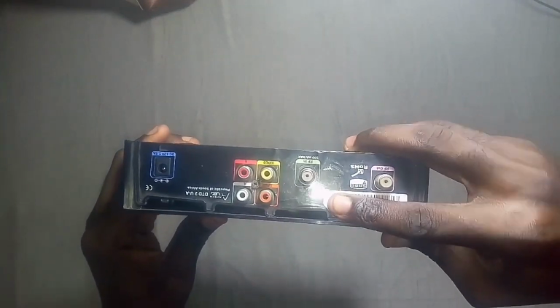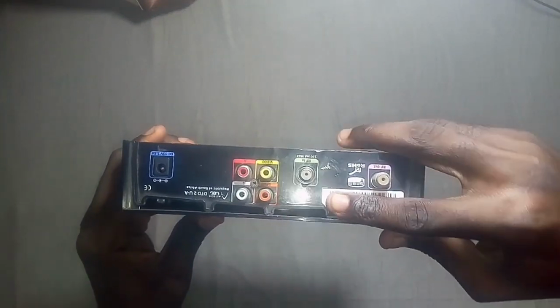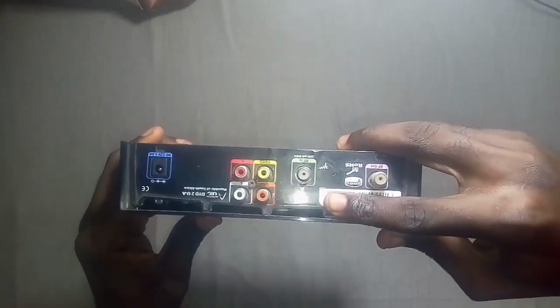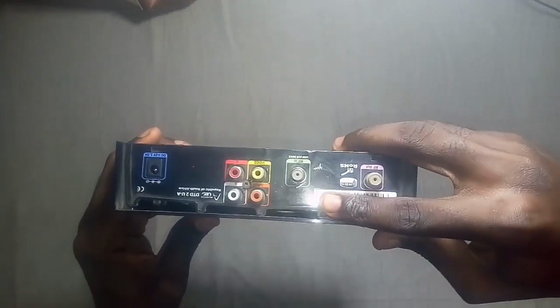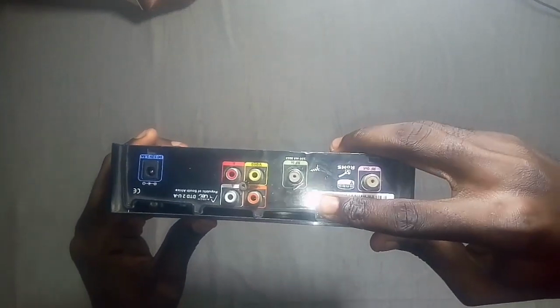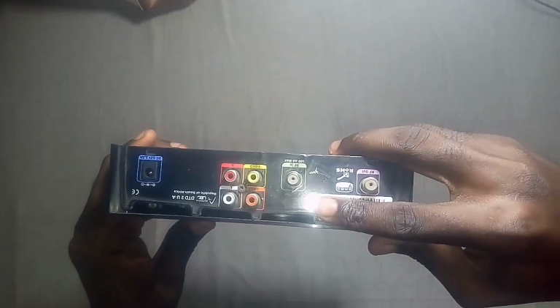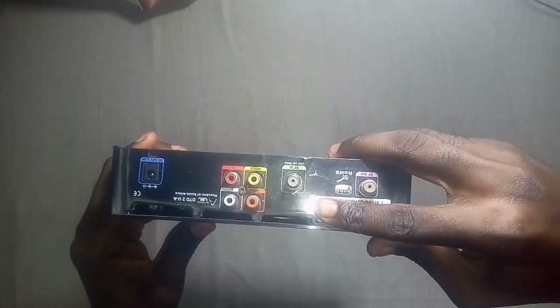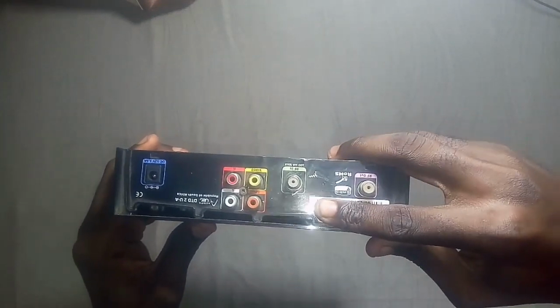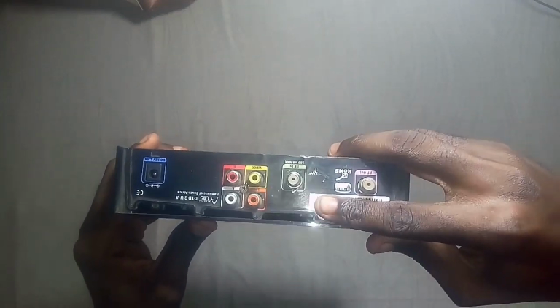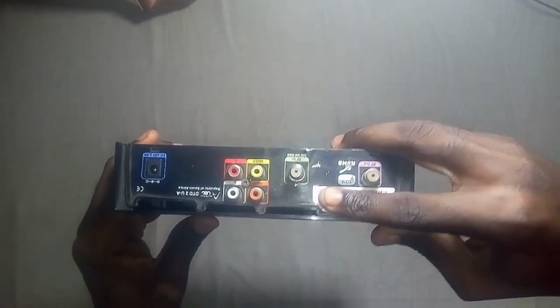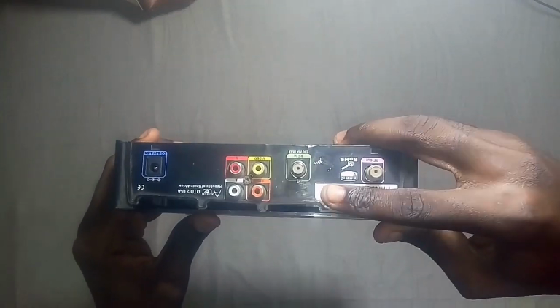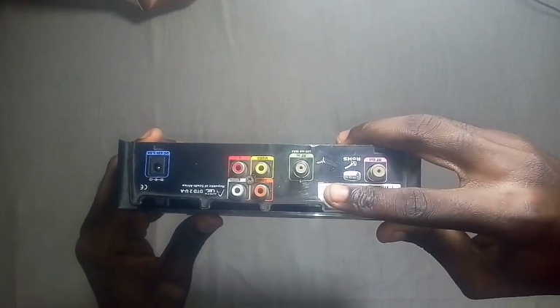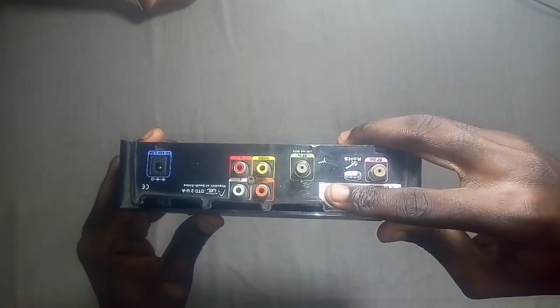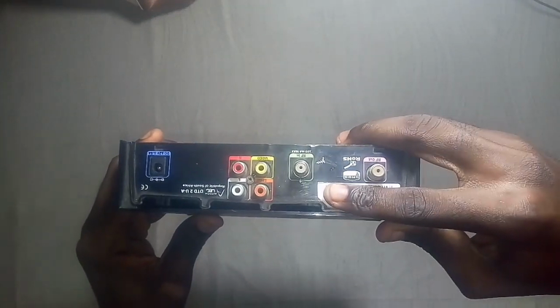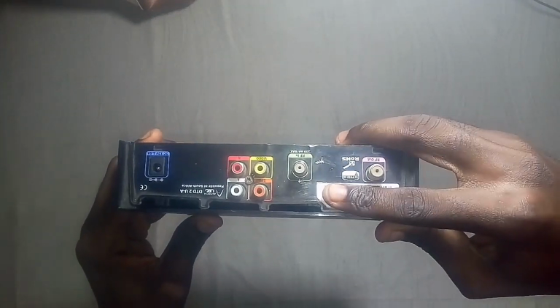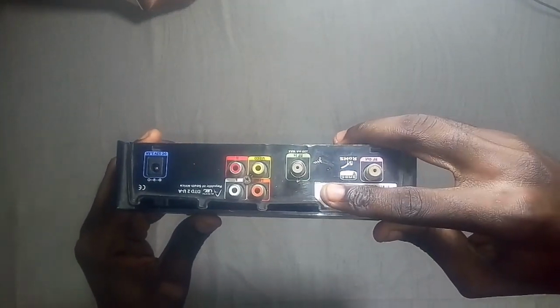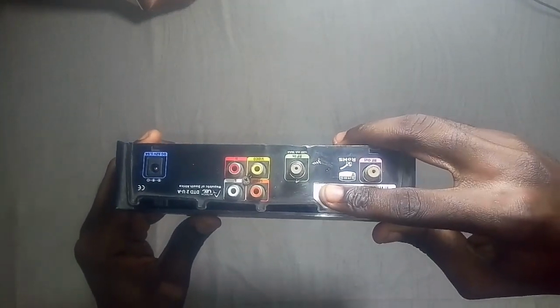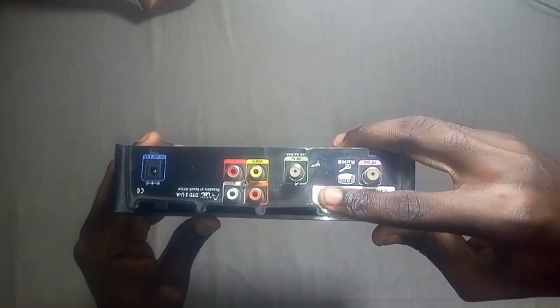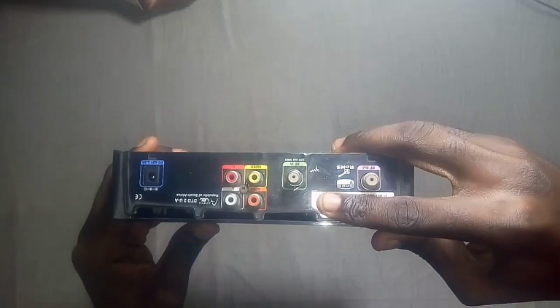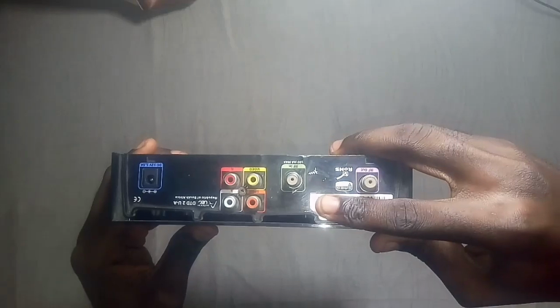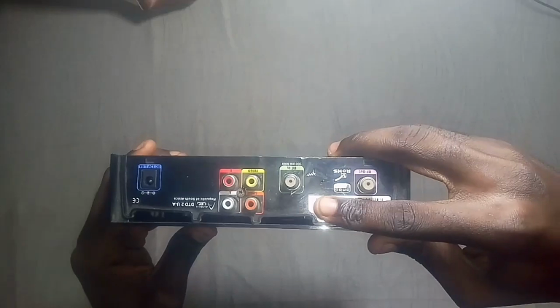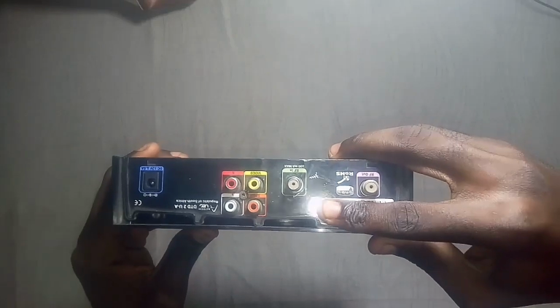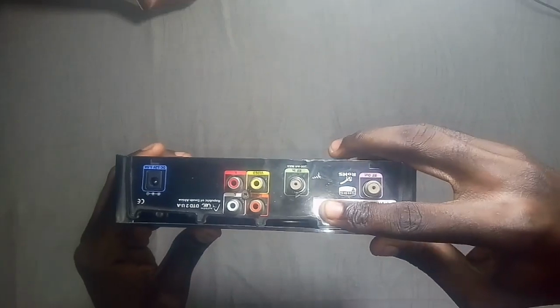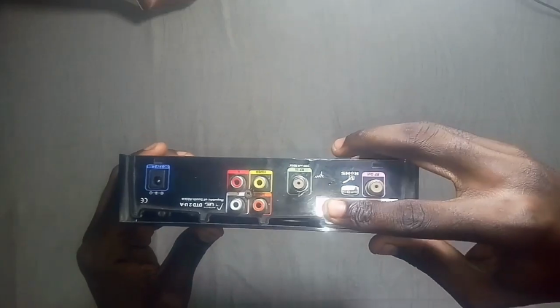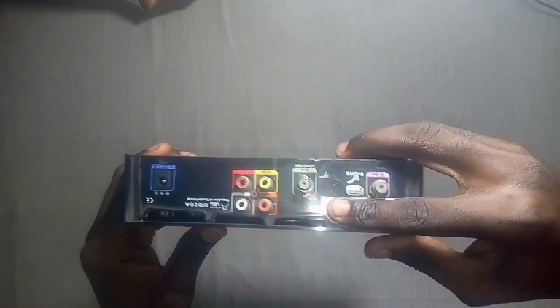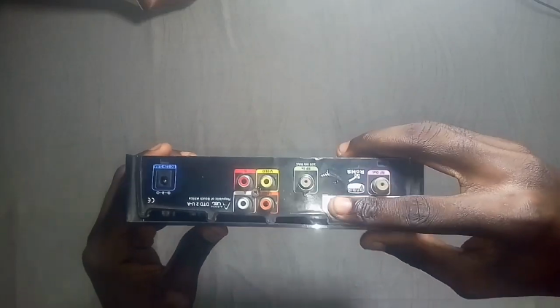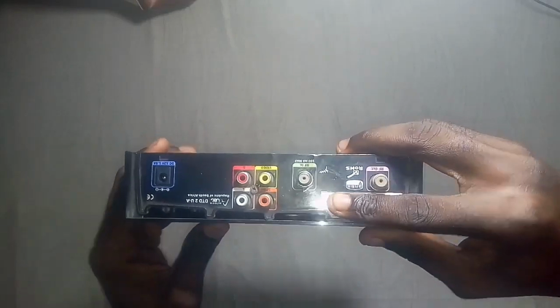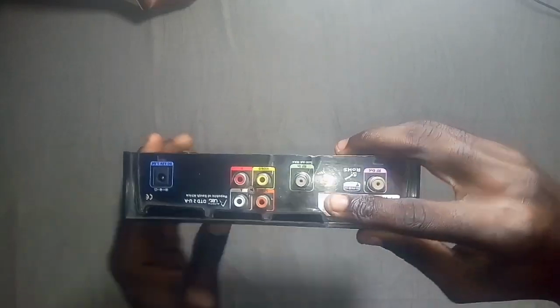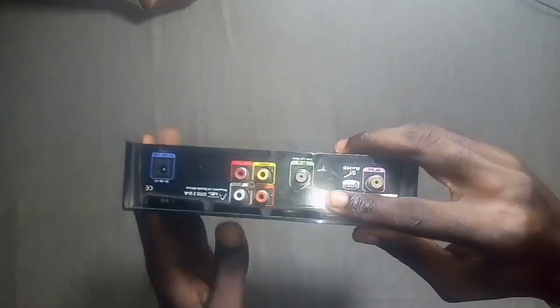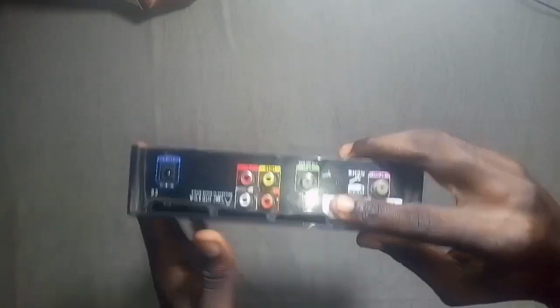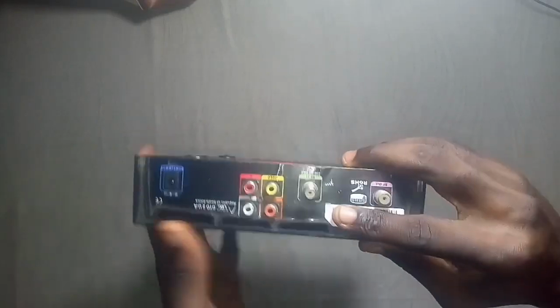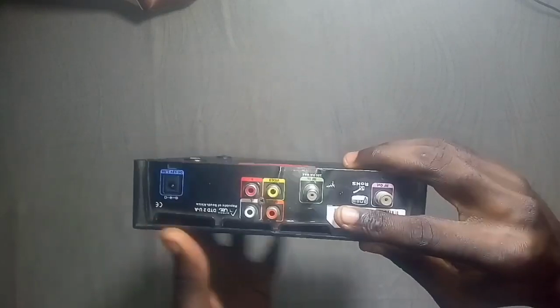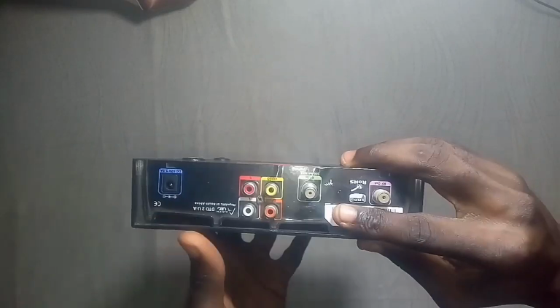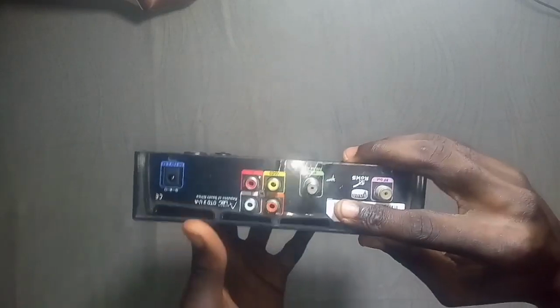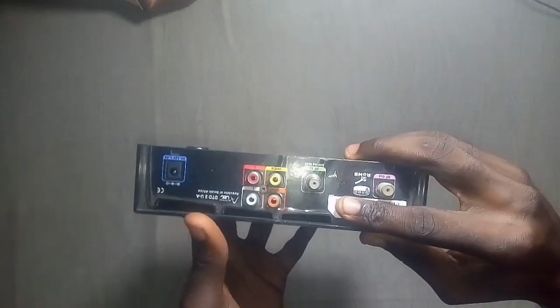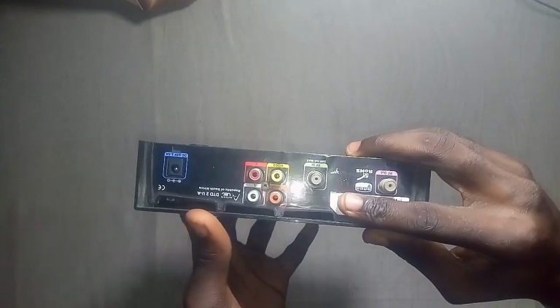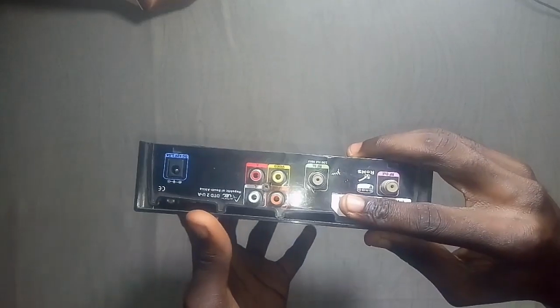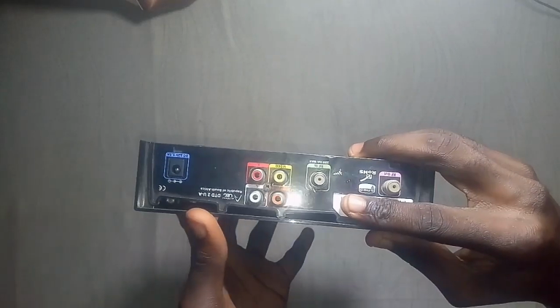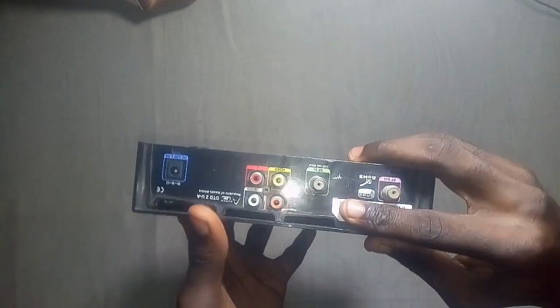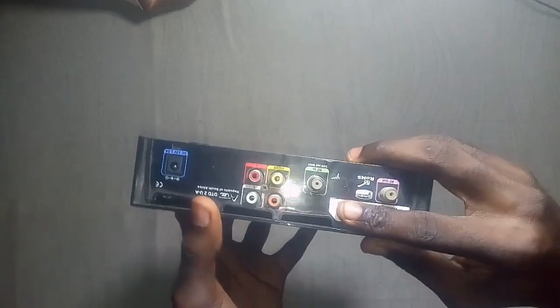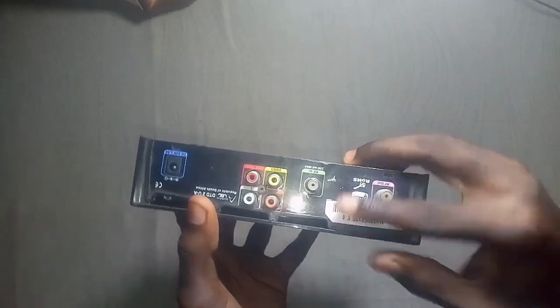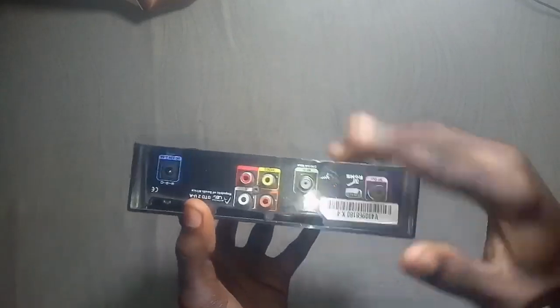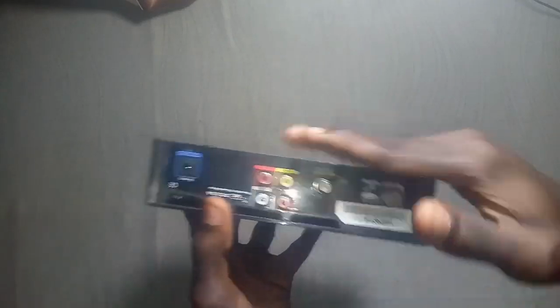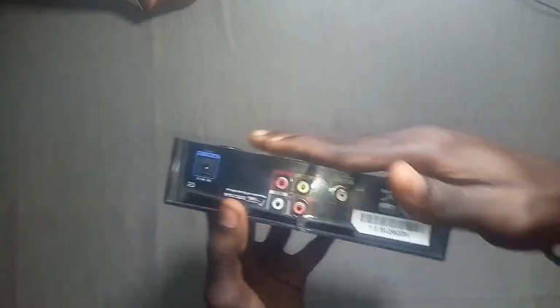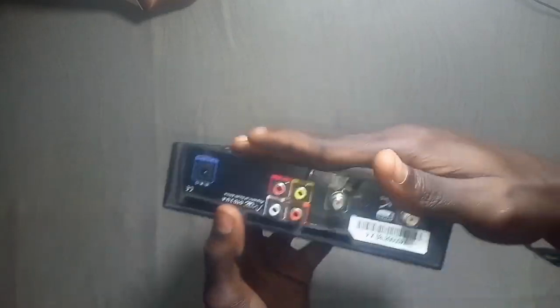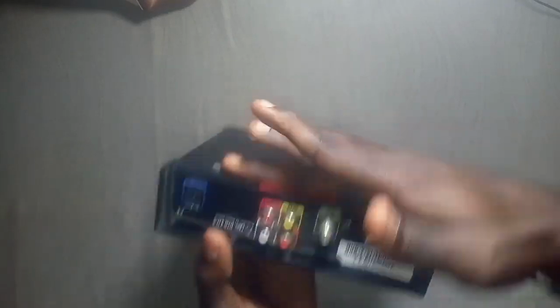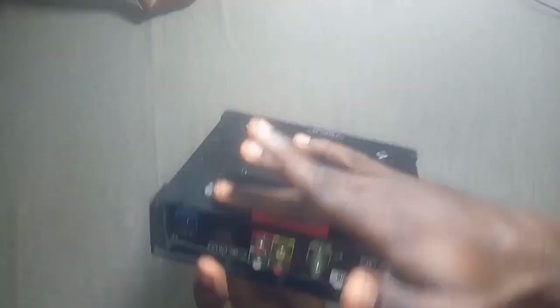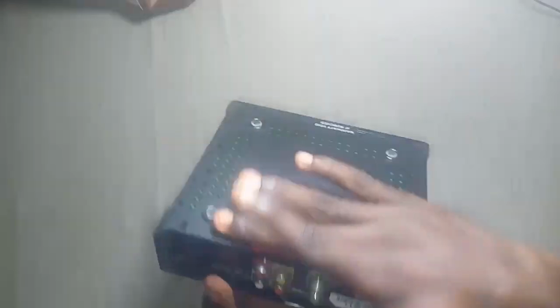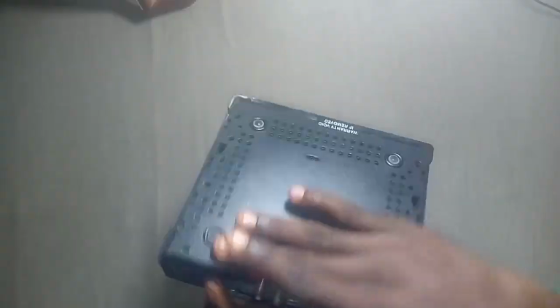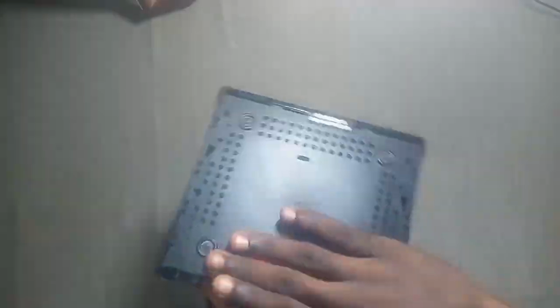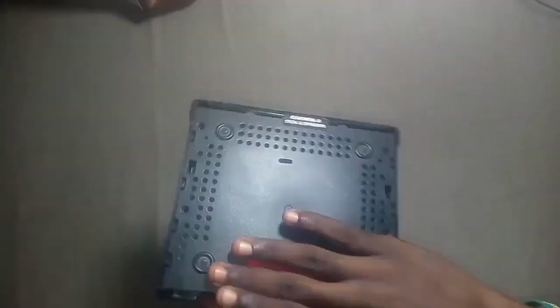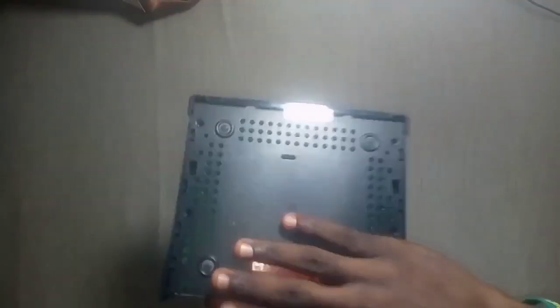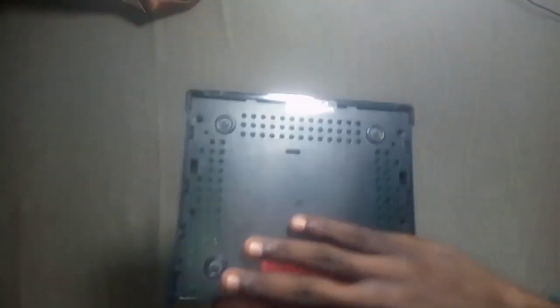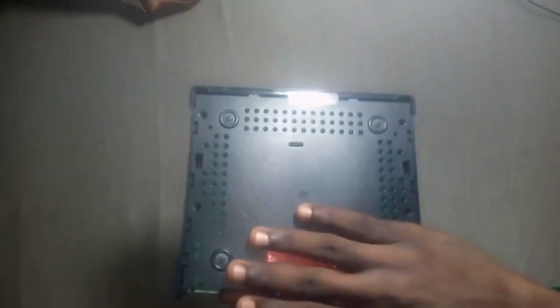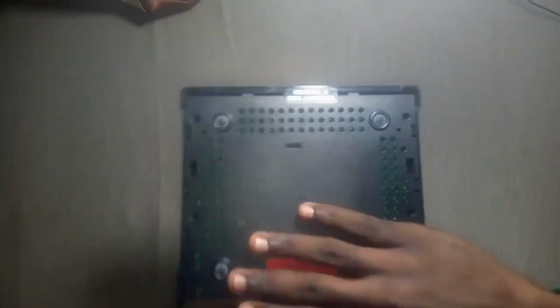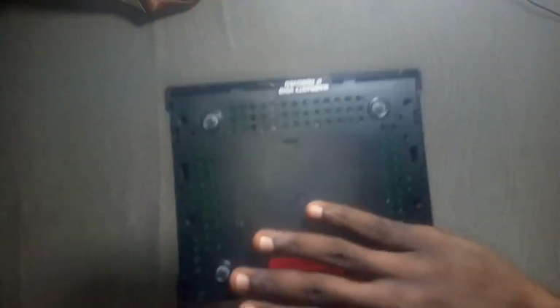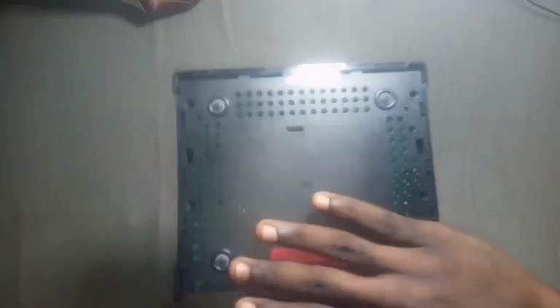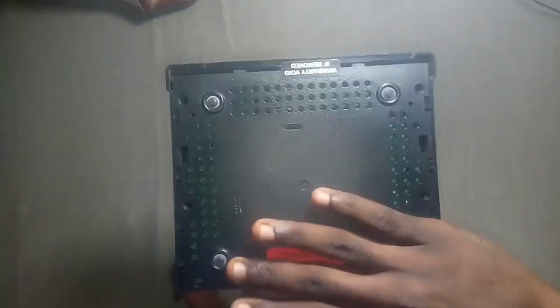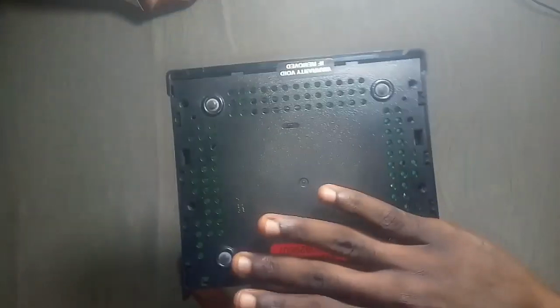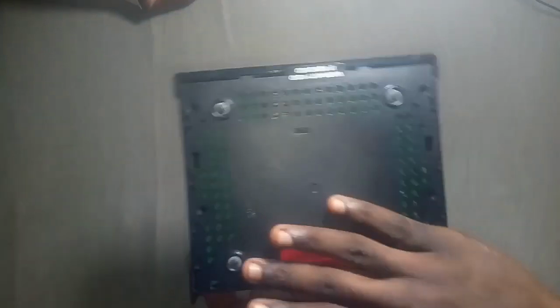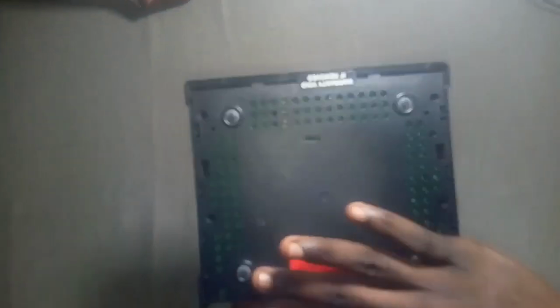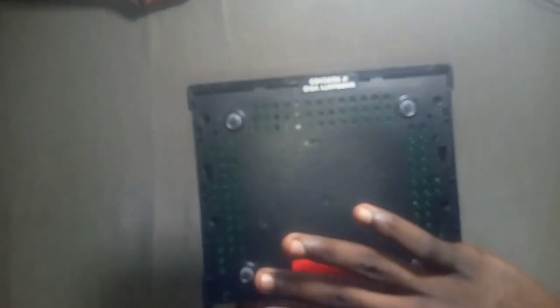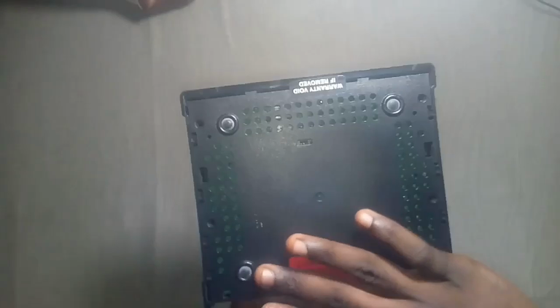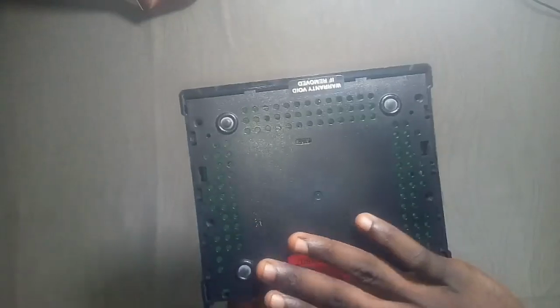This is the back side of the decoder which consists of the component ports, the RF in, RF out, and the power.